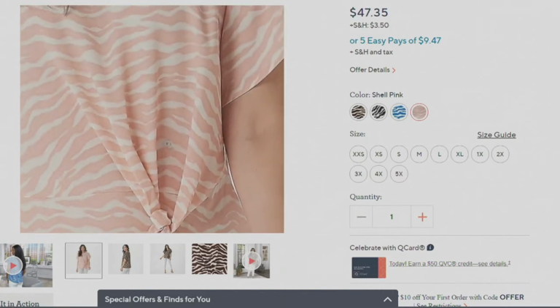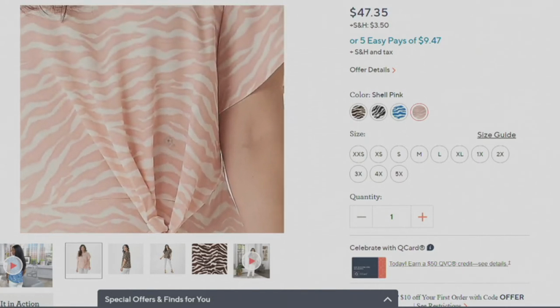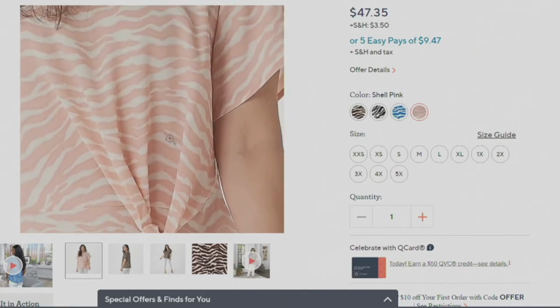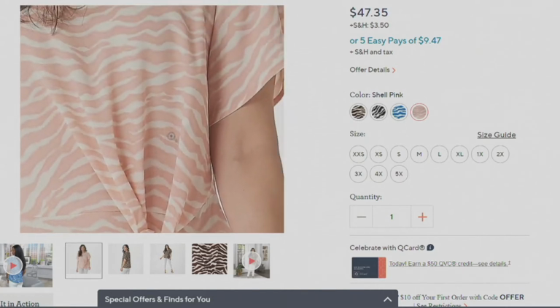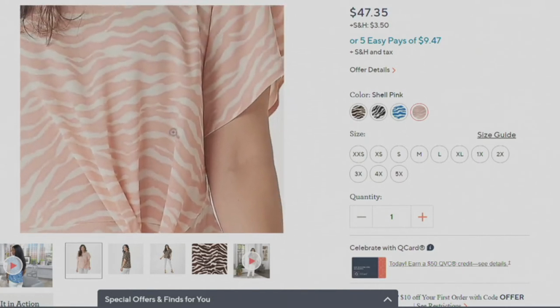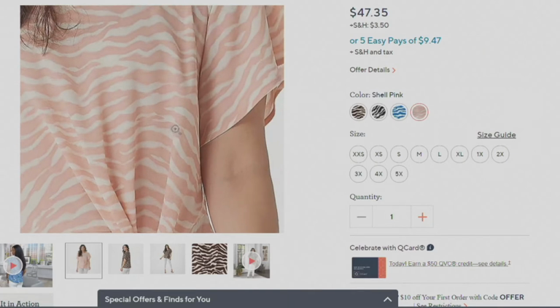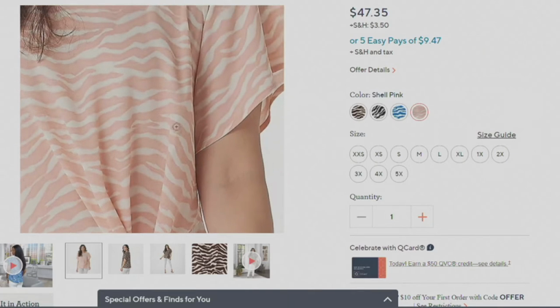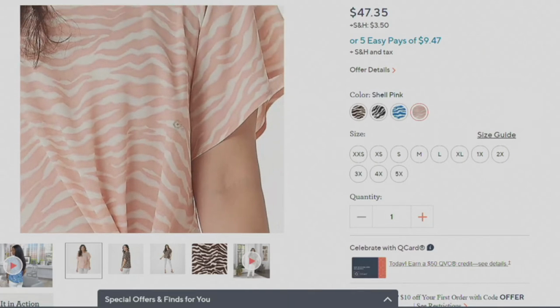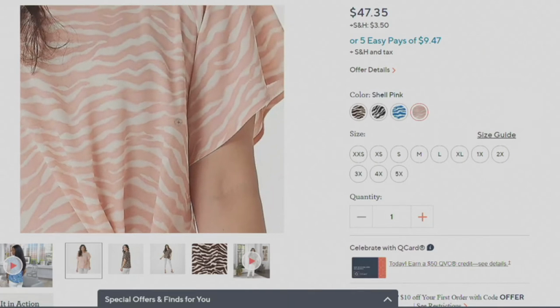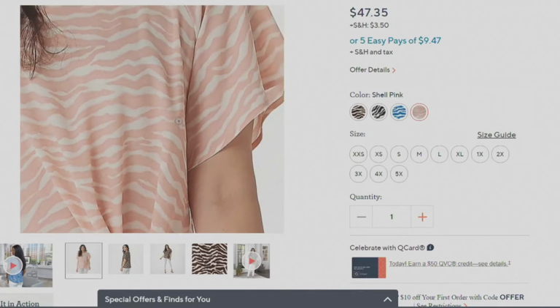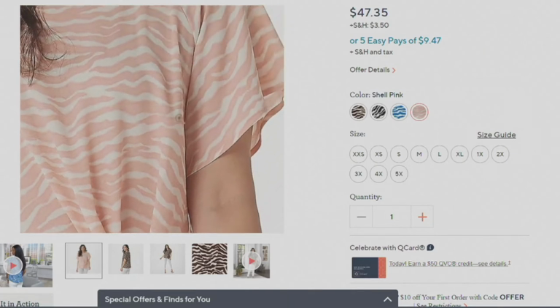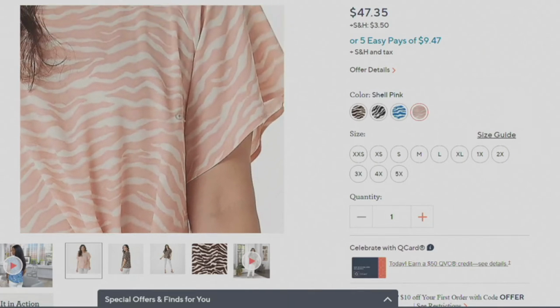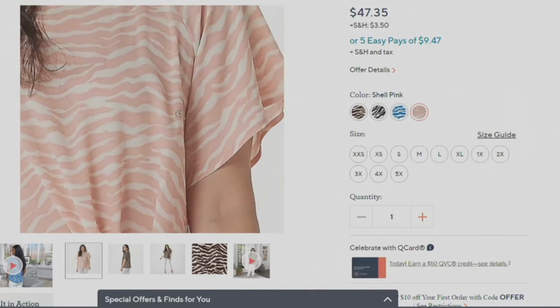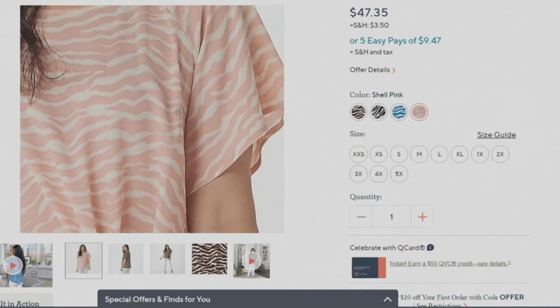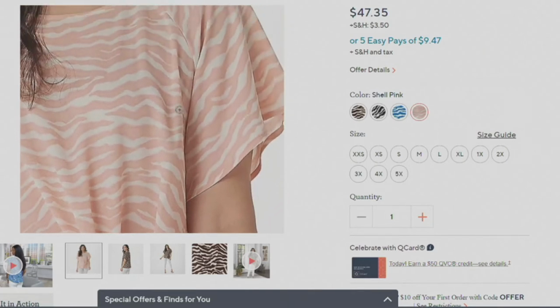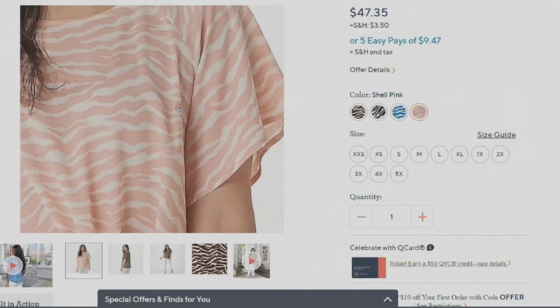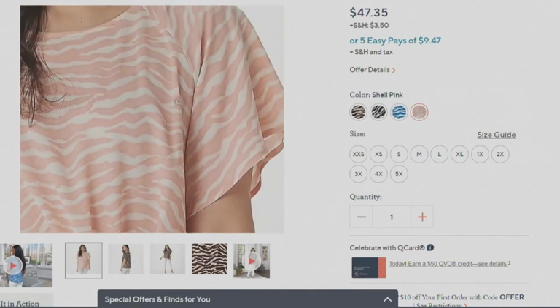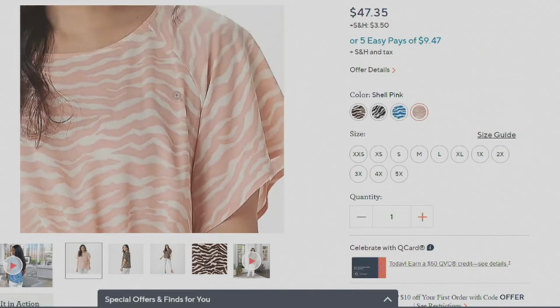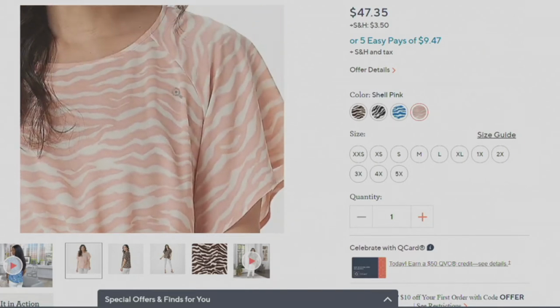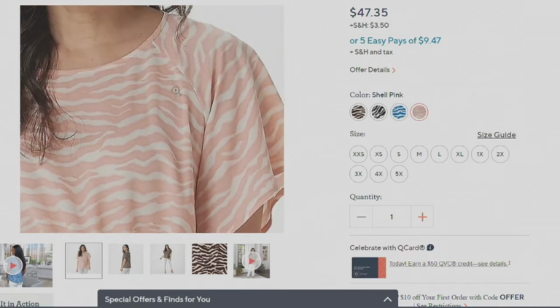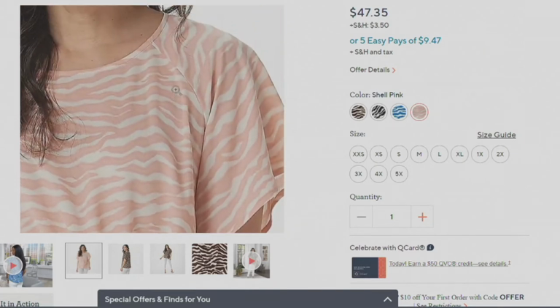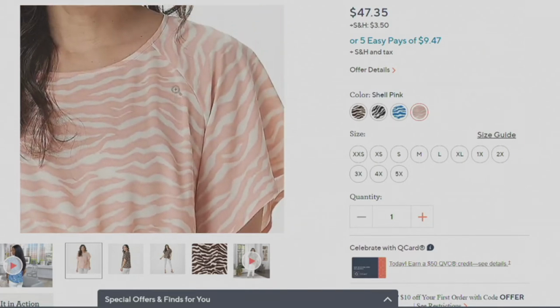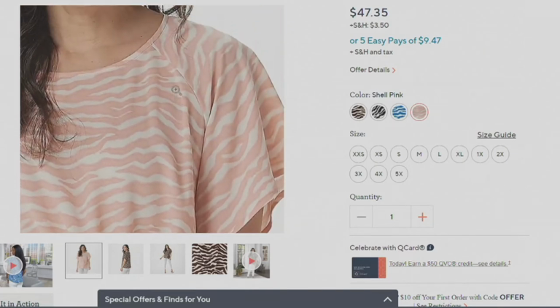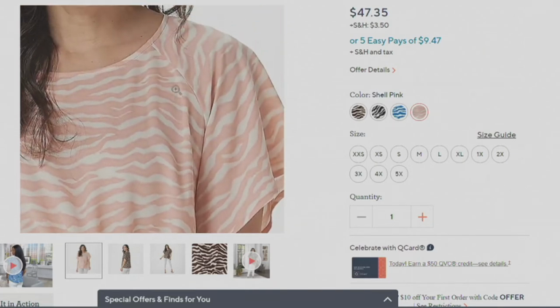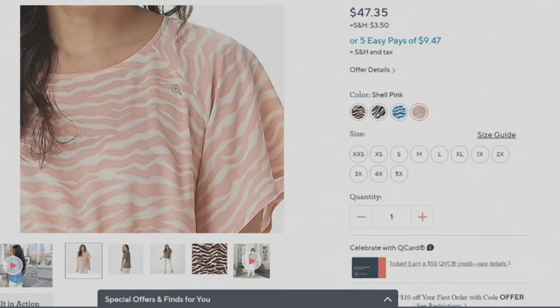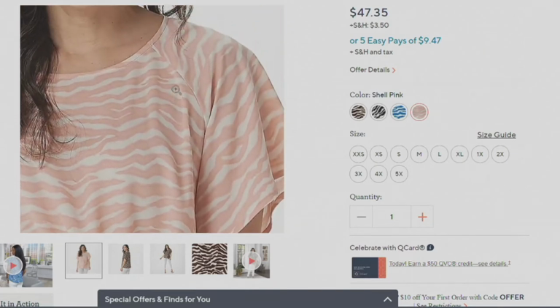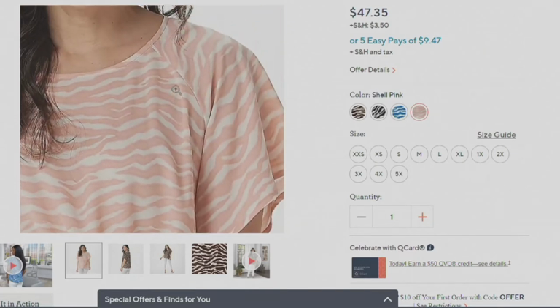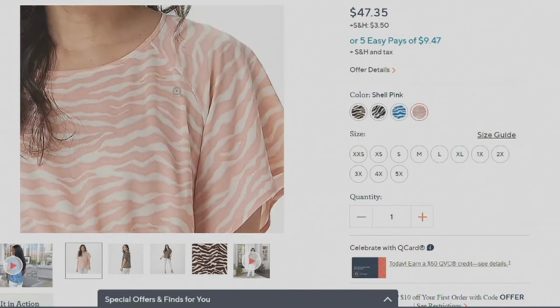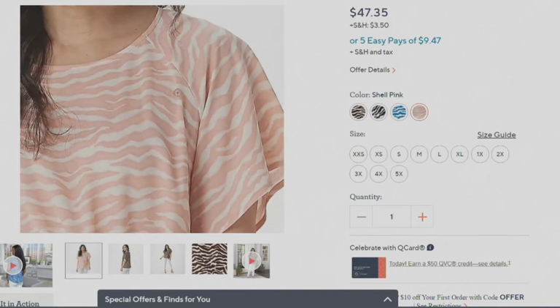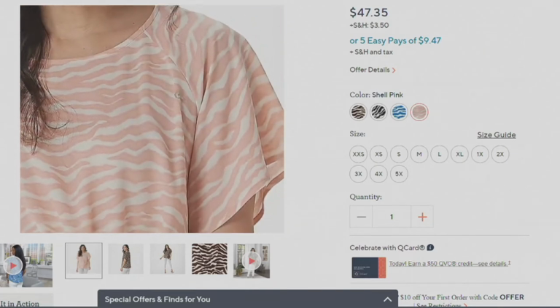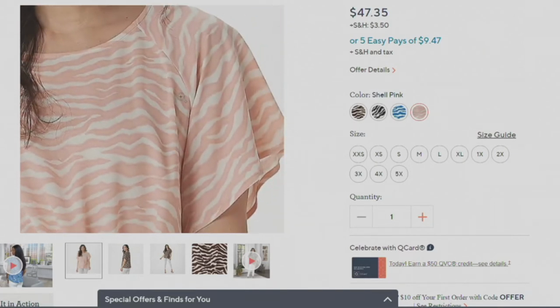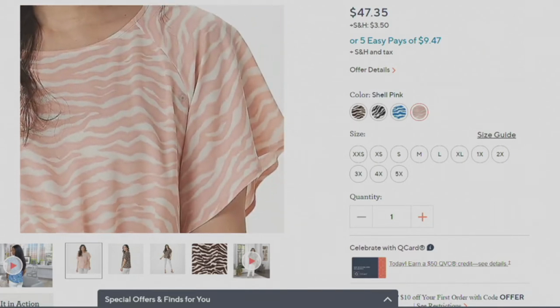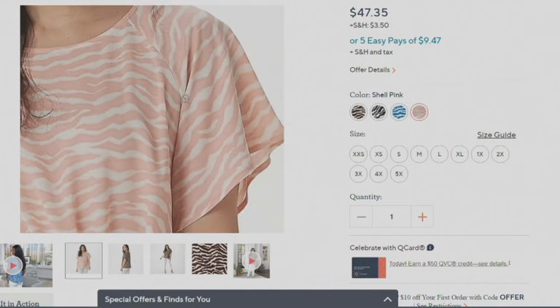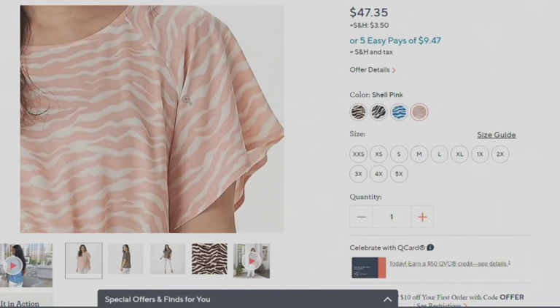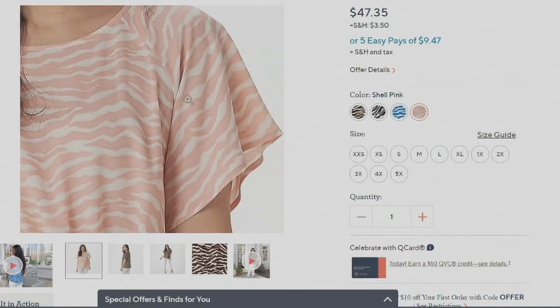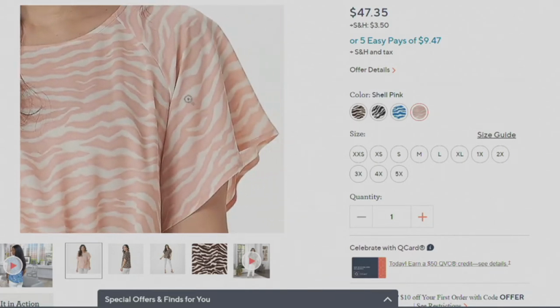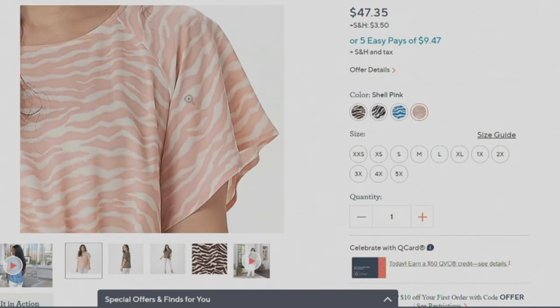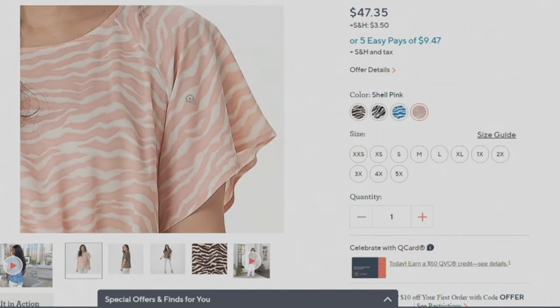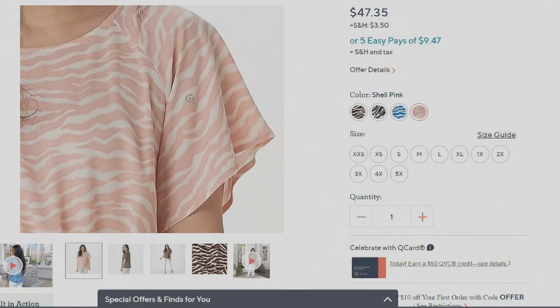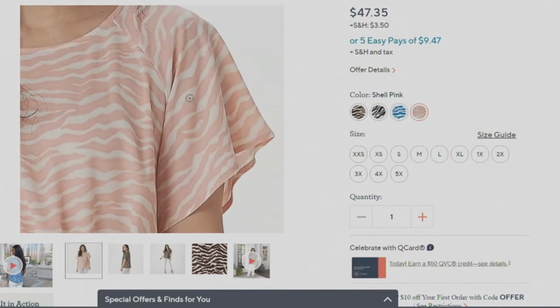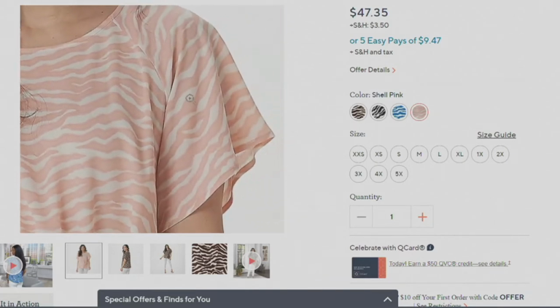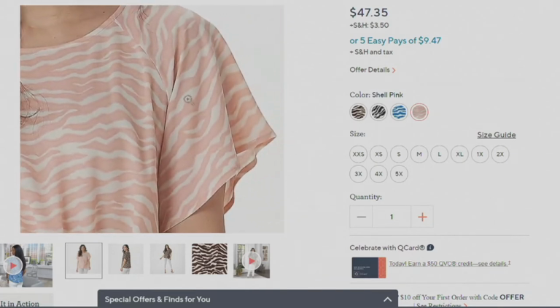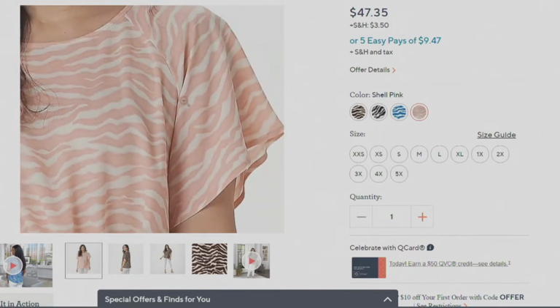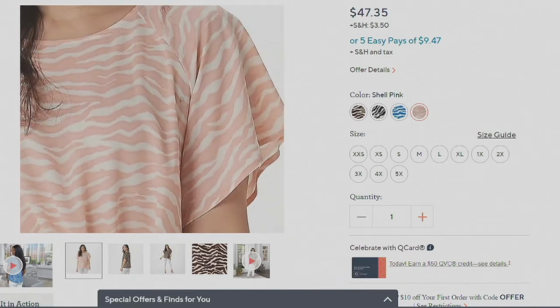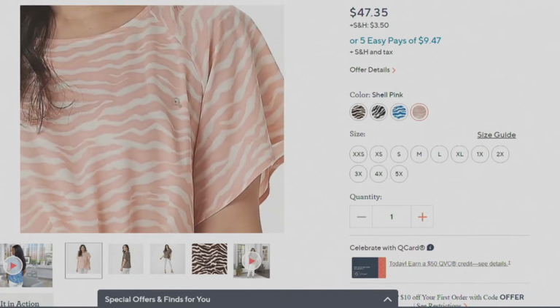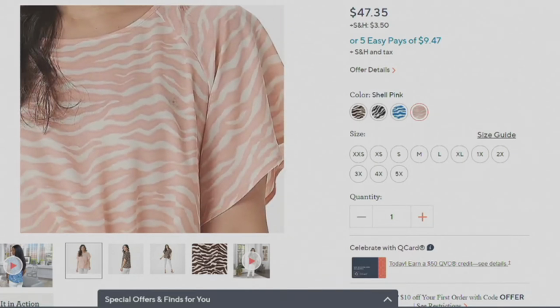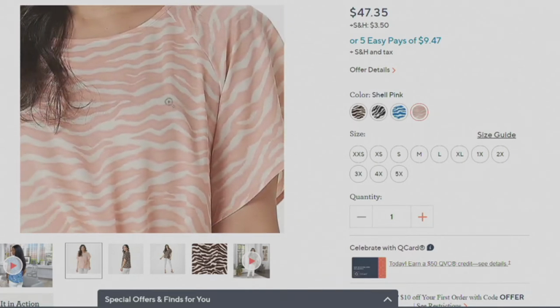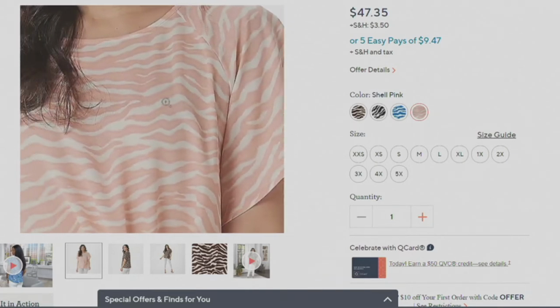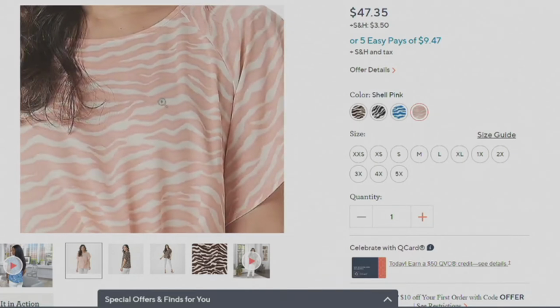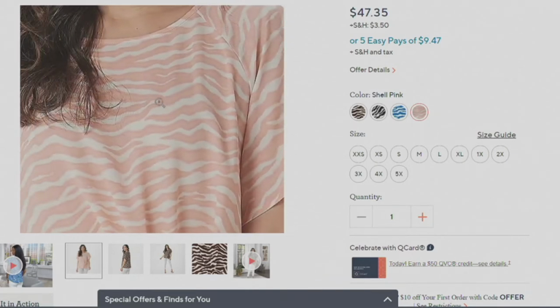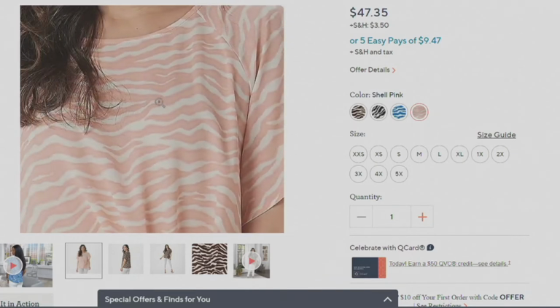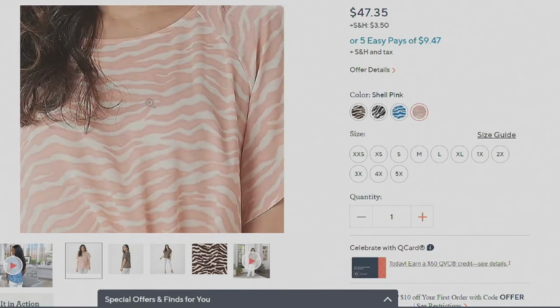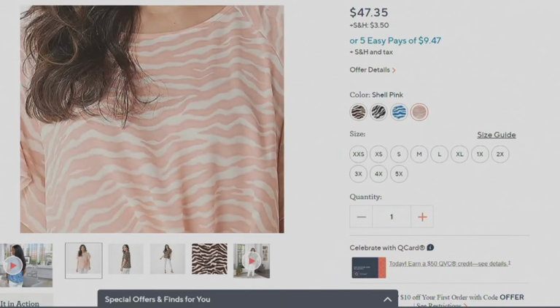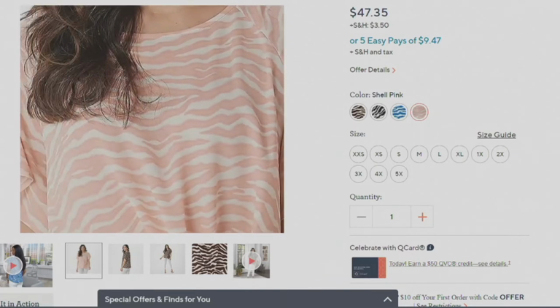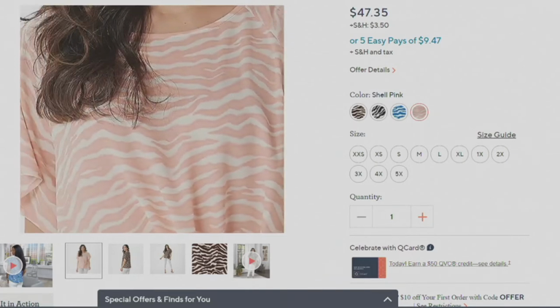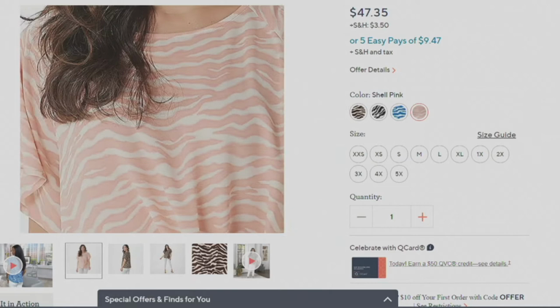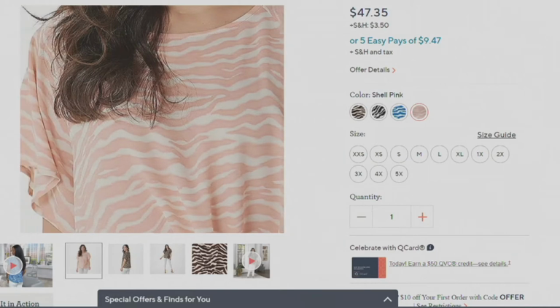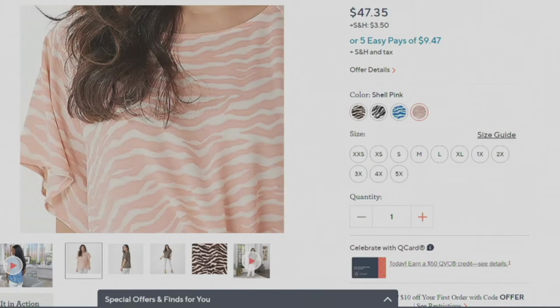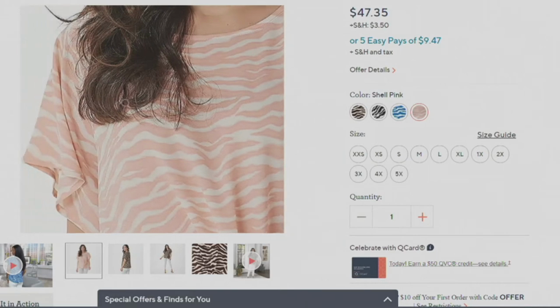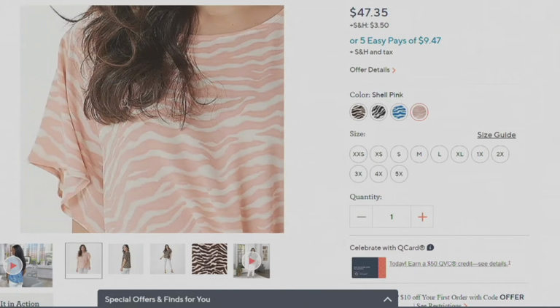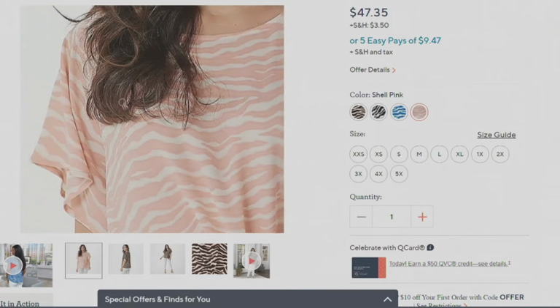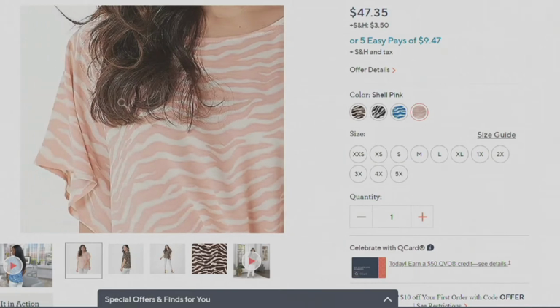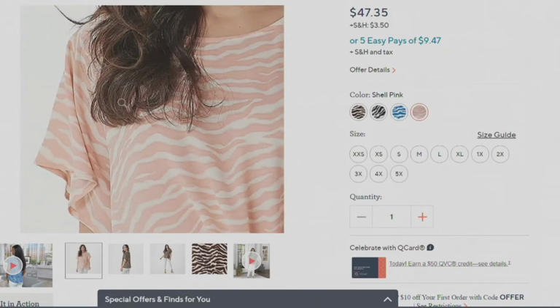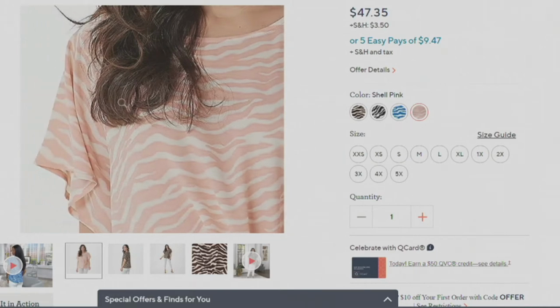I want to point out that this is one of our new blouses this year, and it is available in extra extra small through 5X.